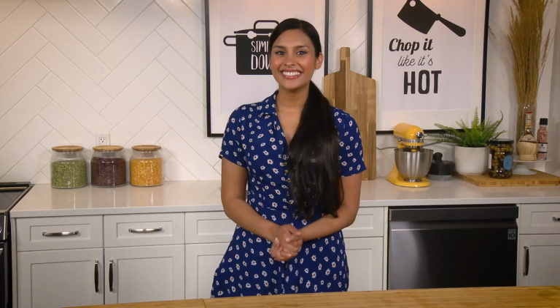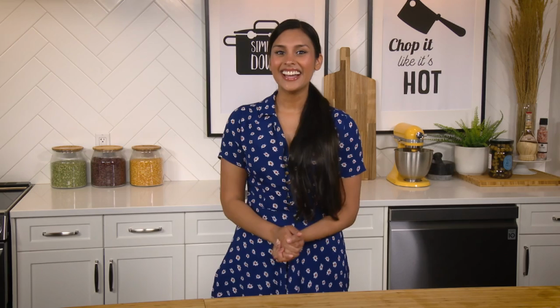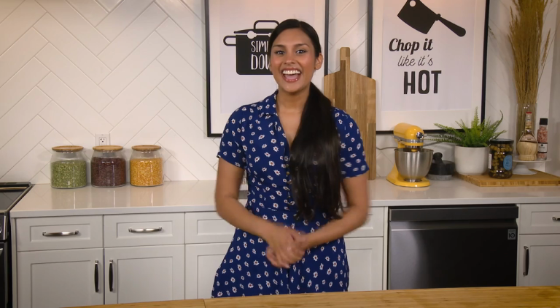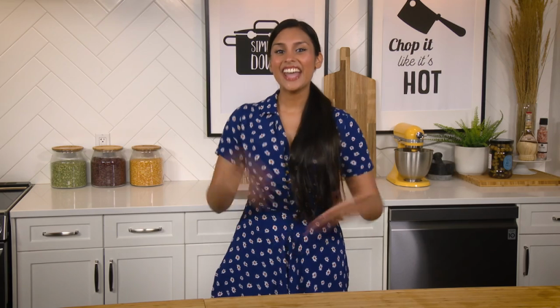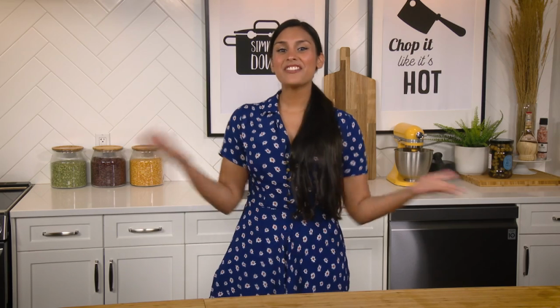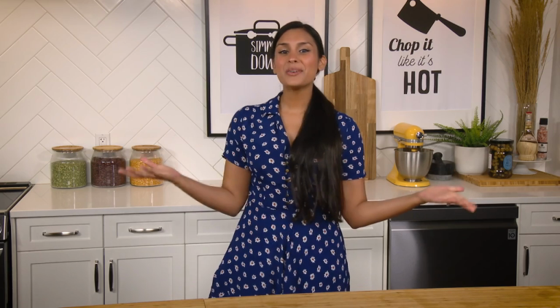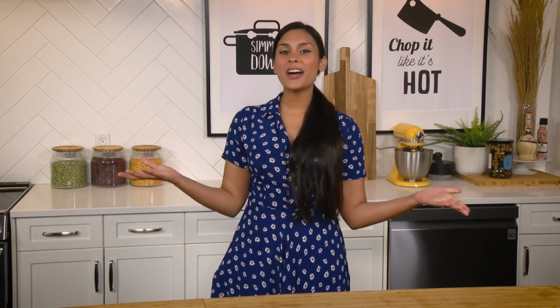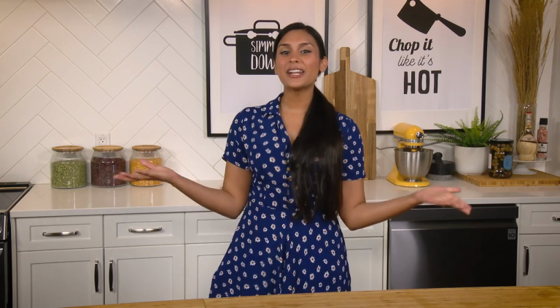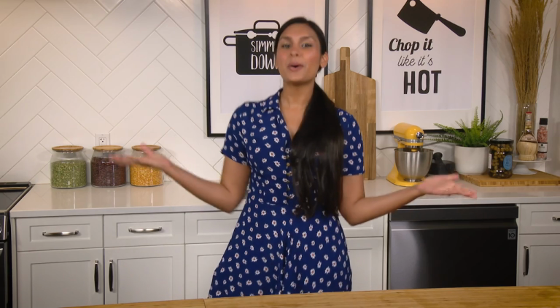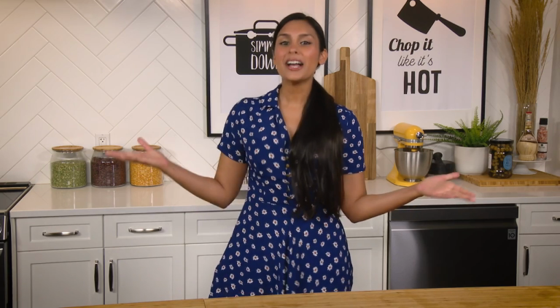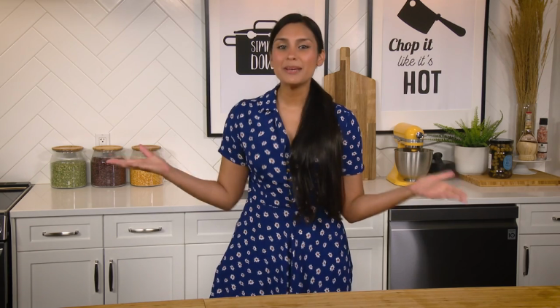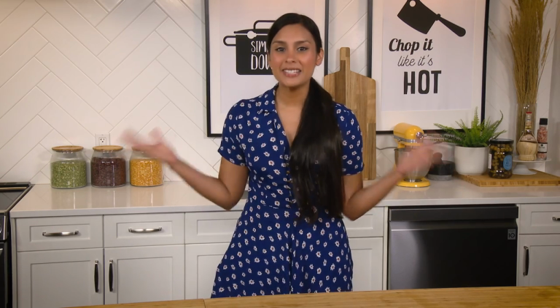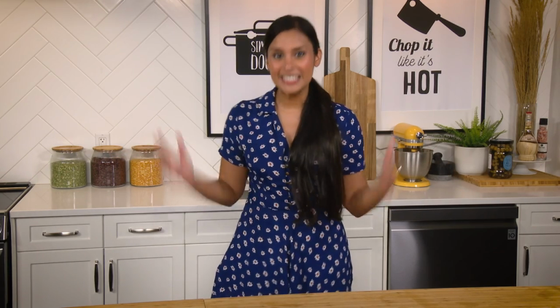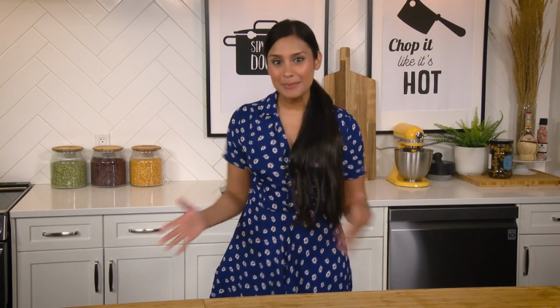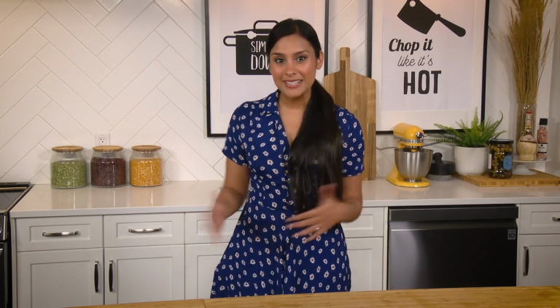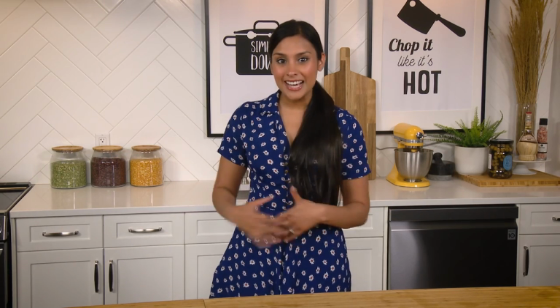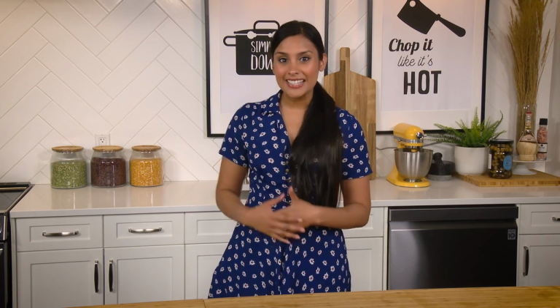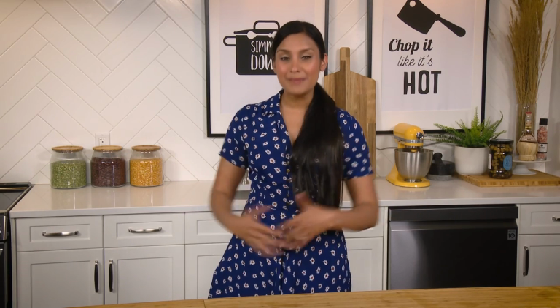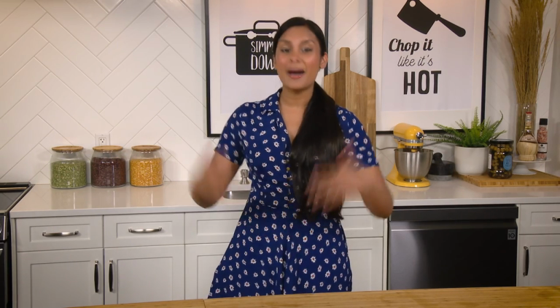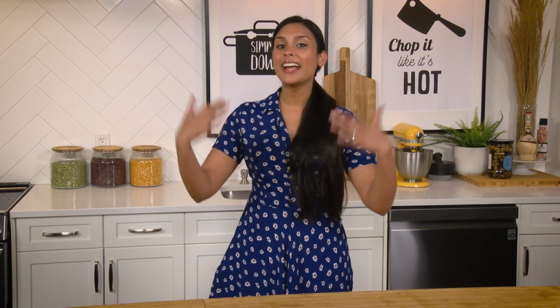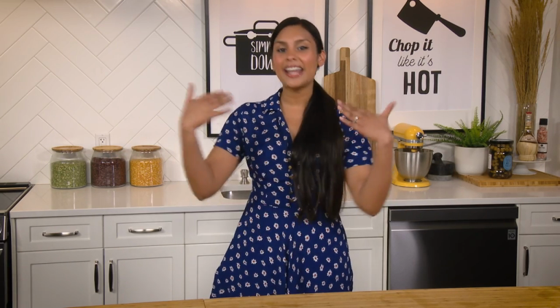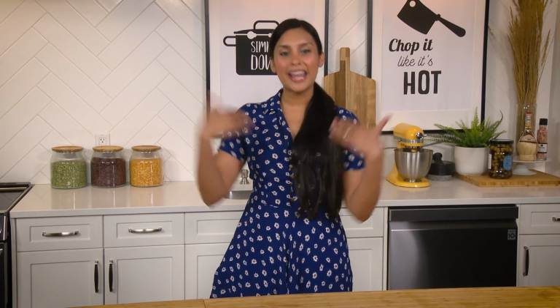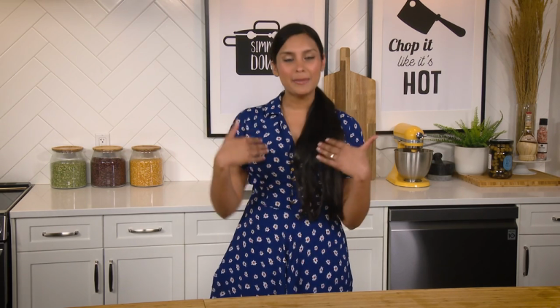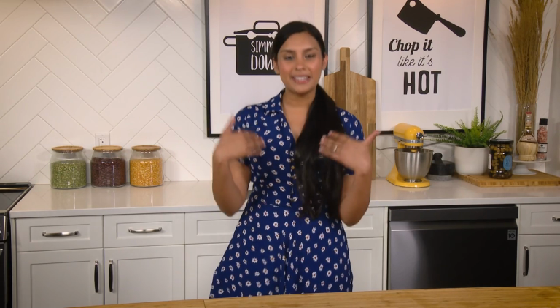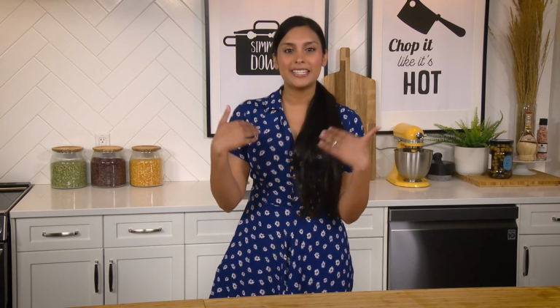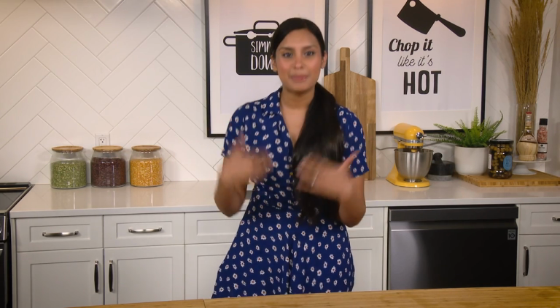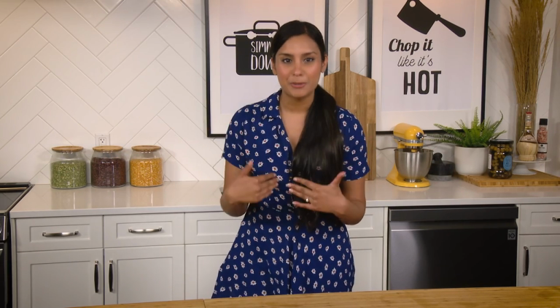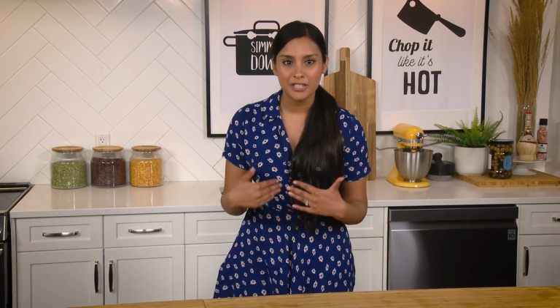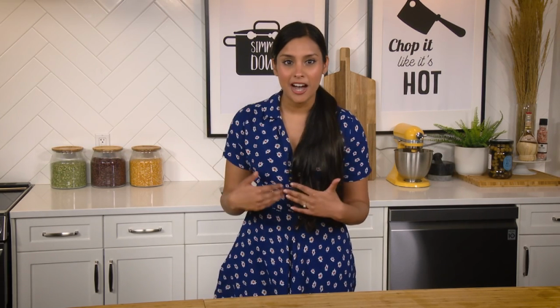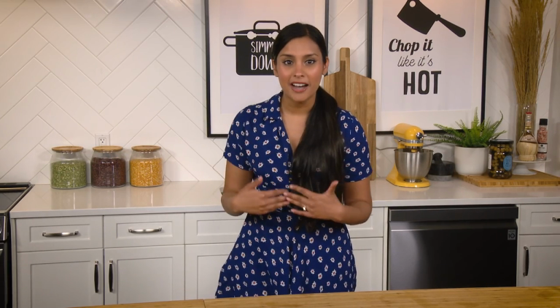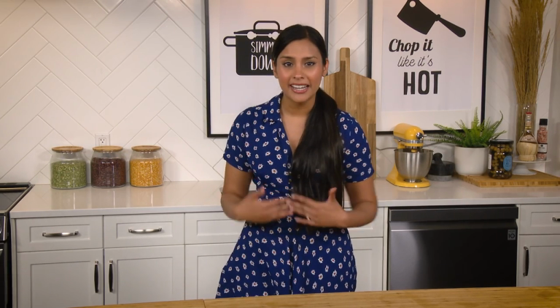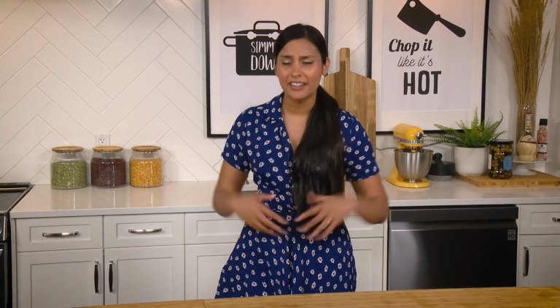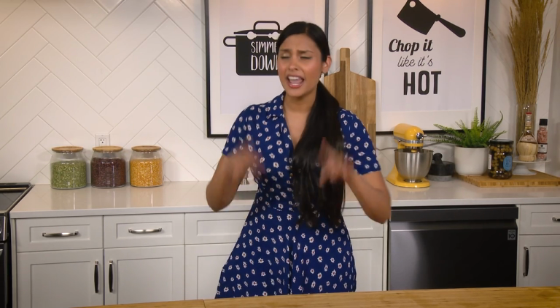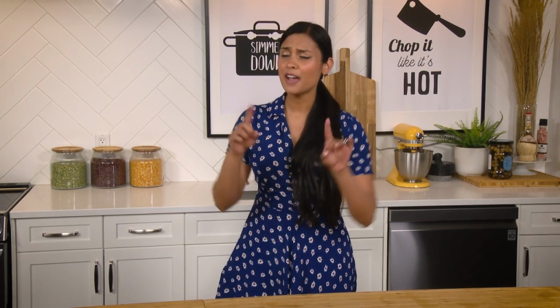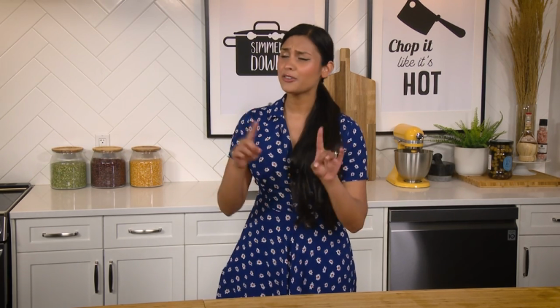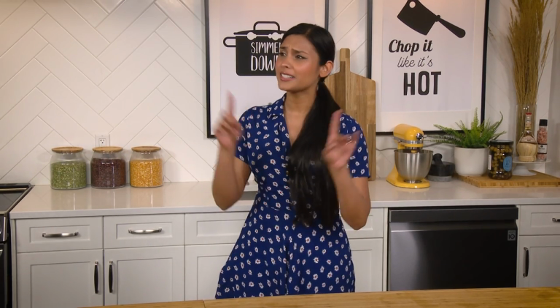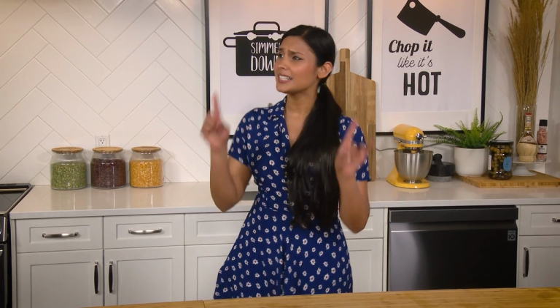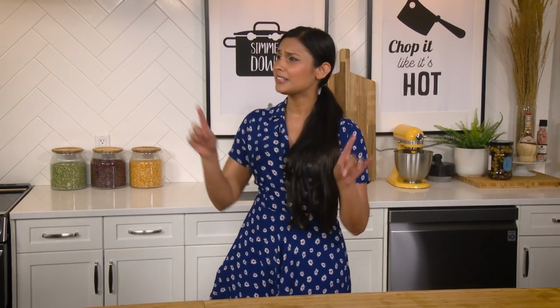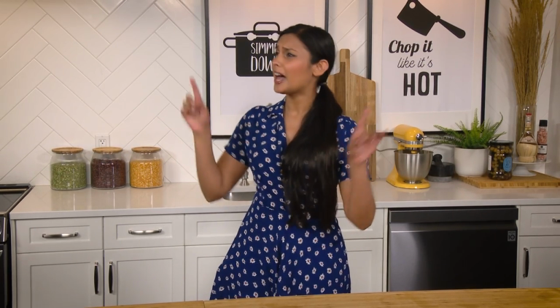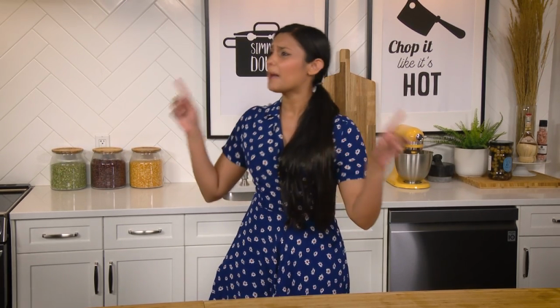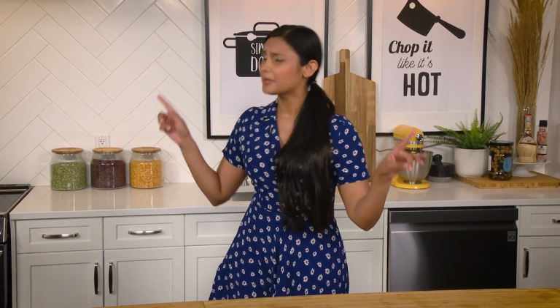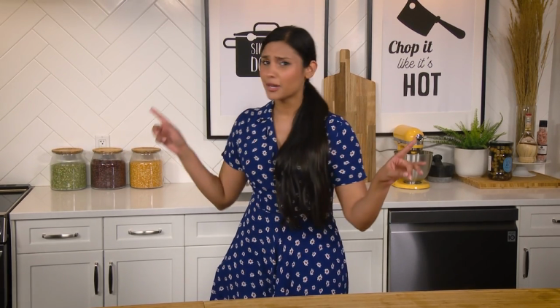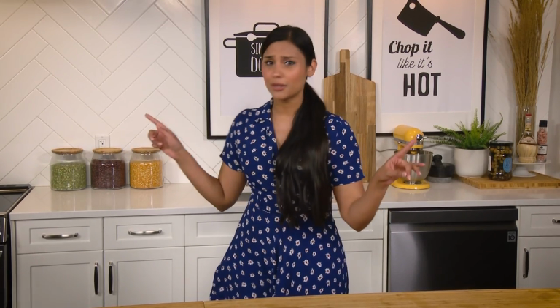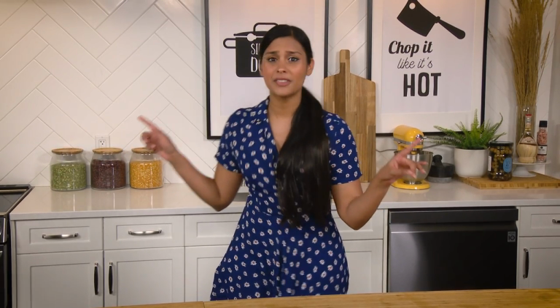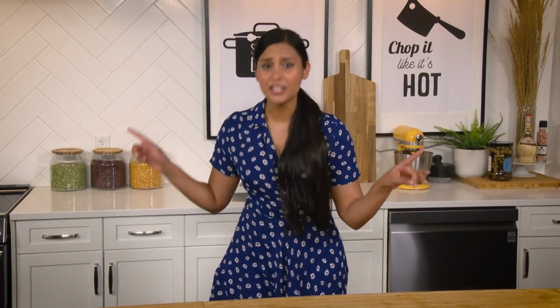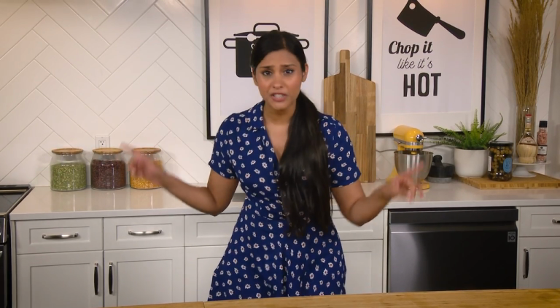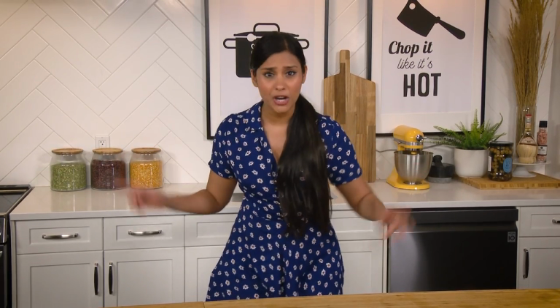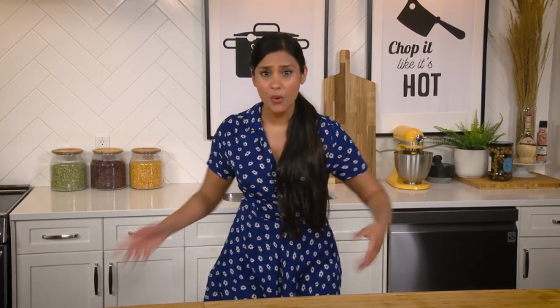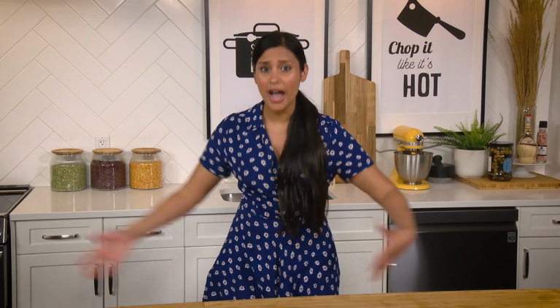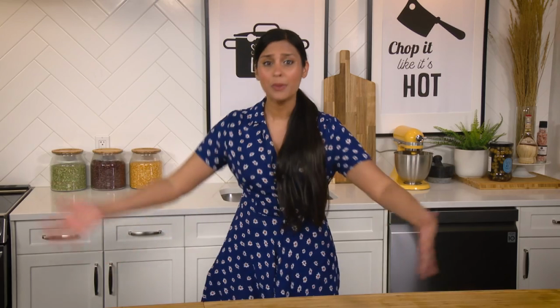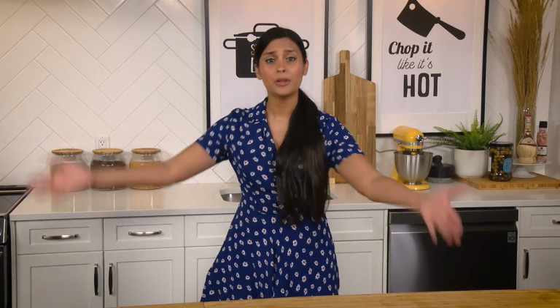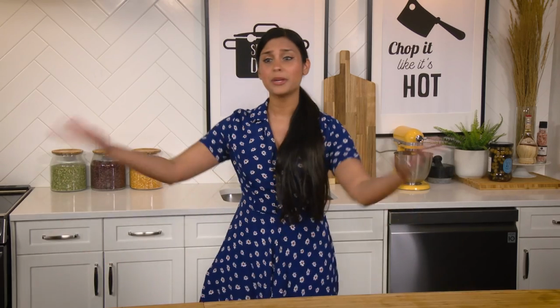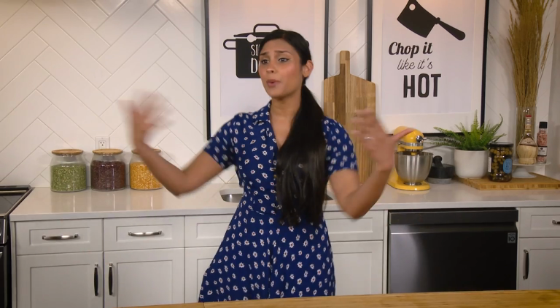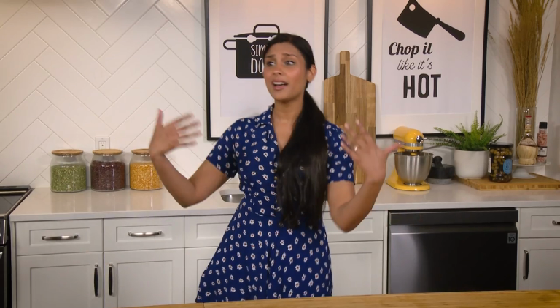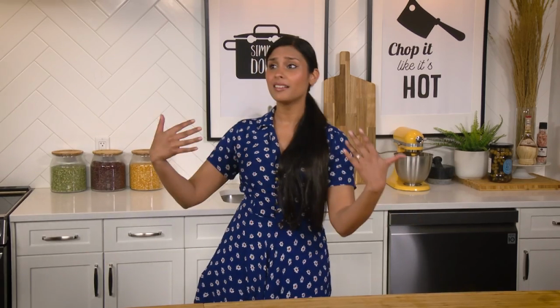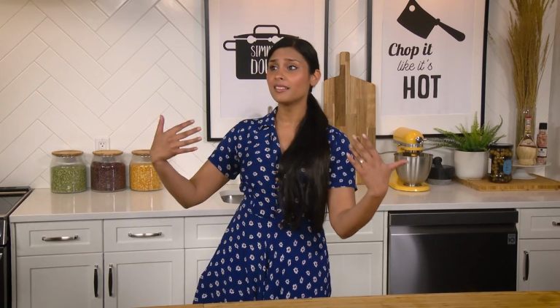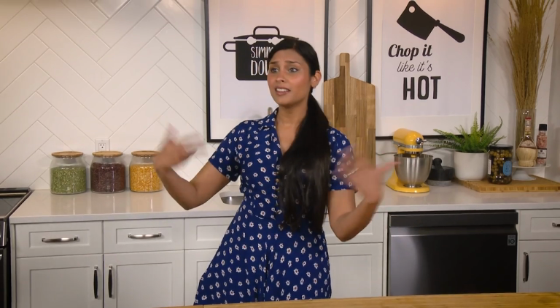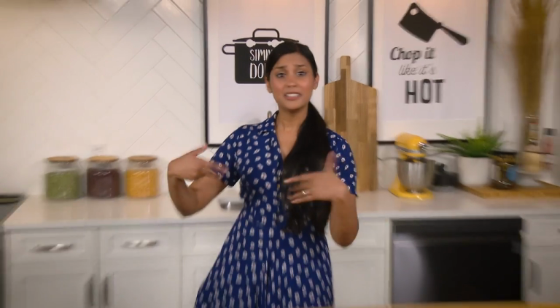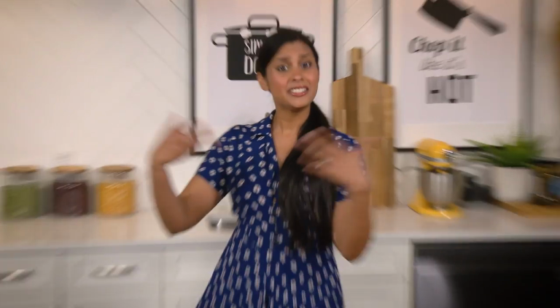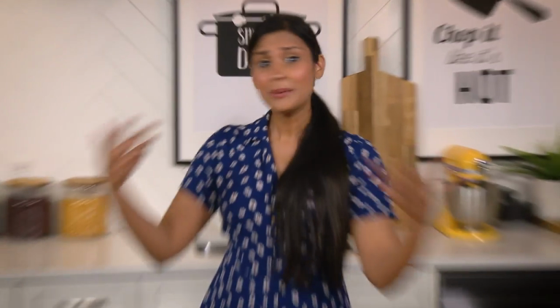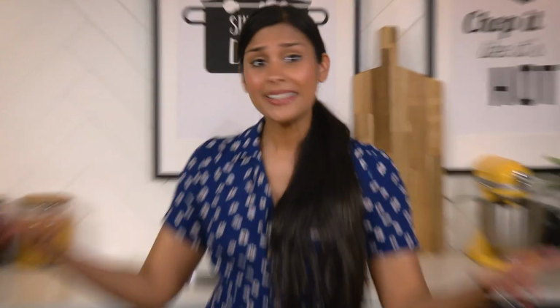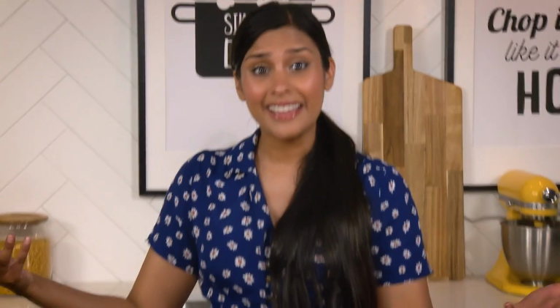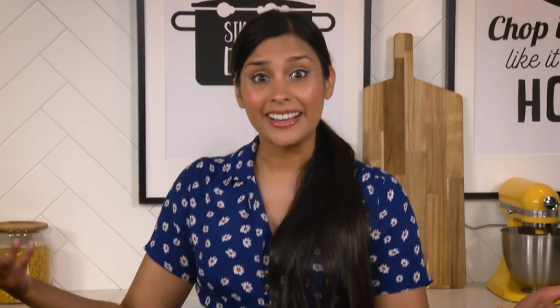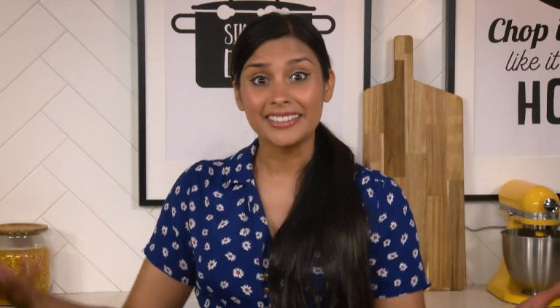Hey everyone, and welcome to Deepa Does It. My name is Deepa Brashad, and on every single episode of this show I will be doing things.